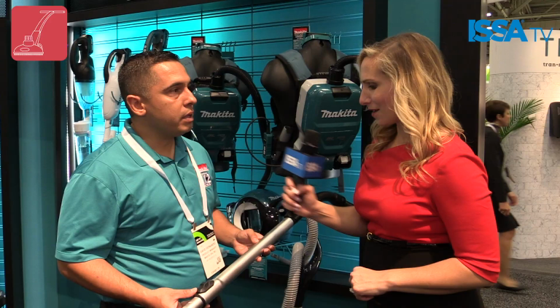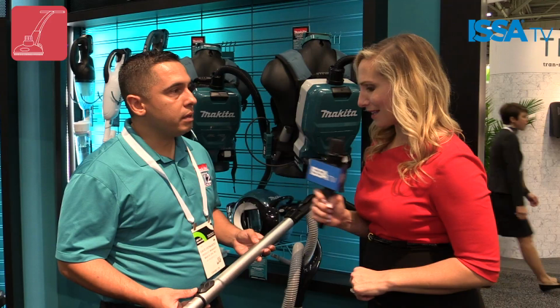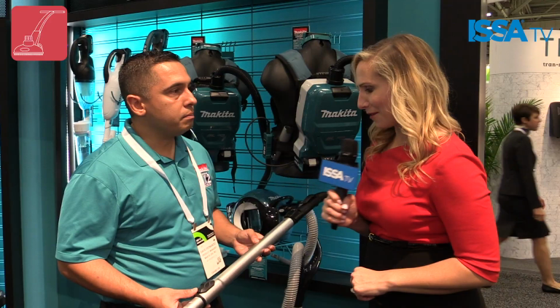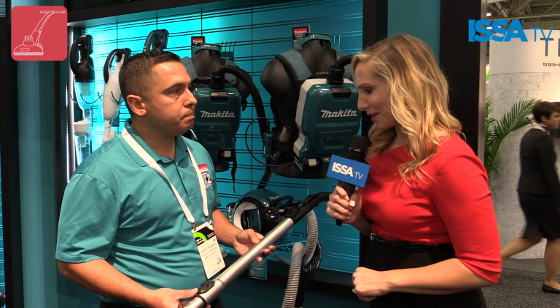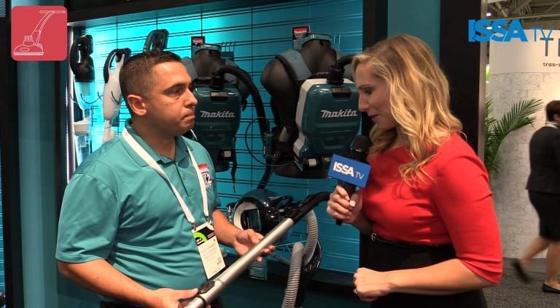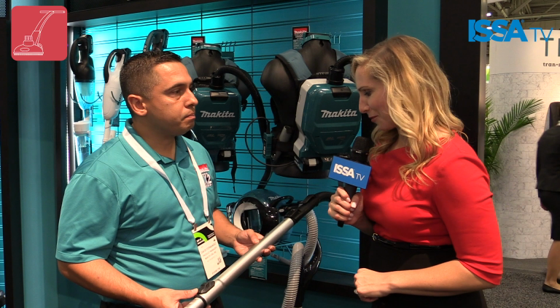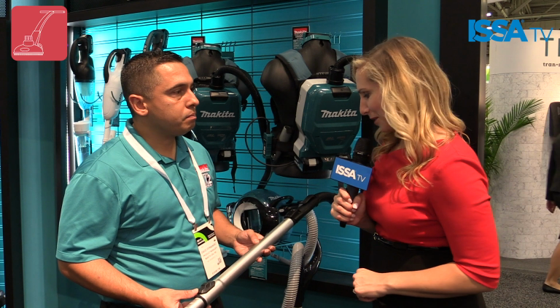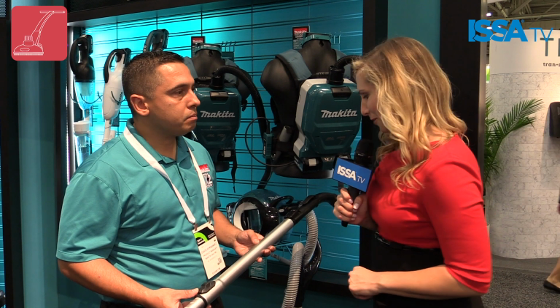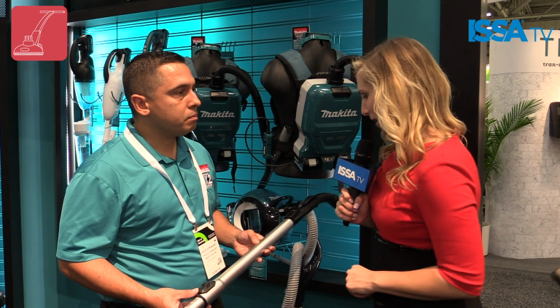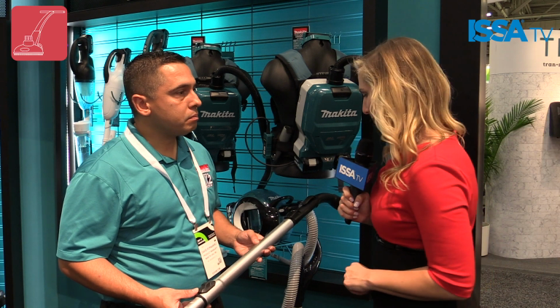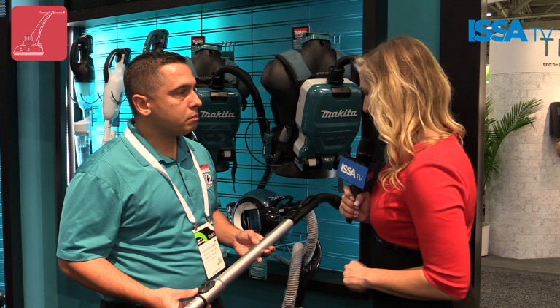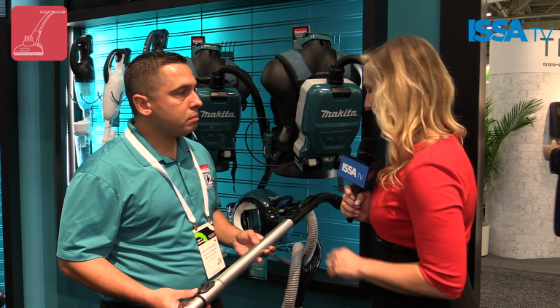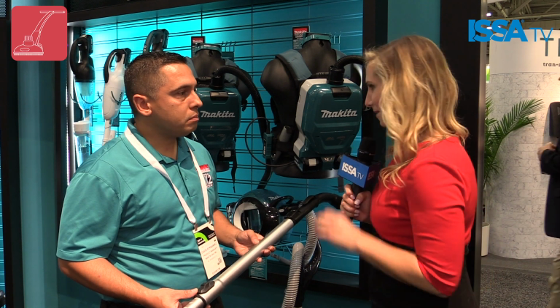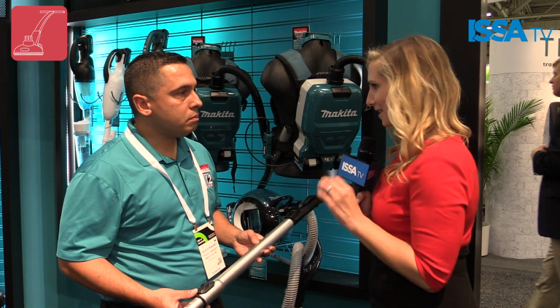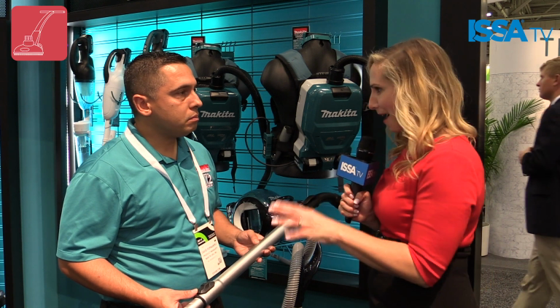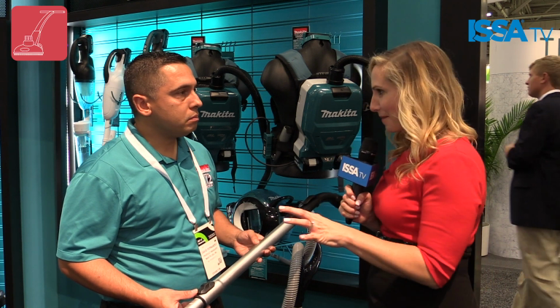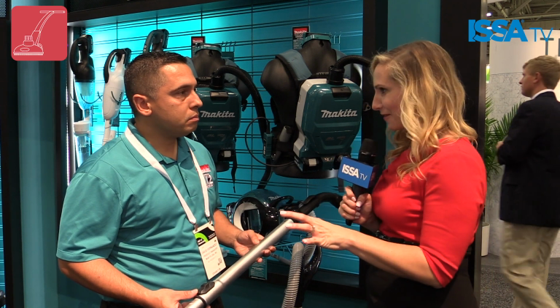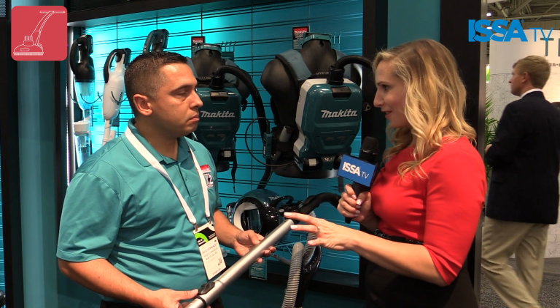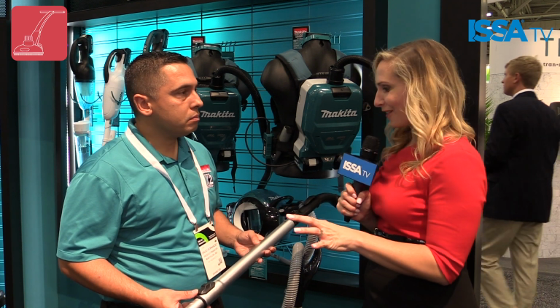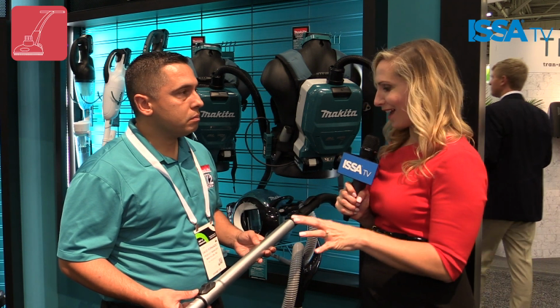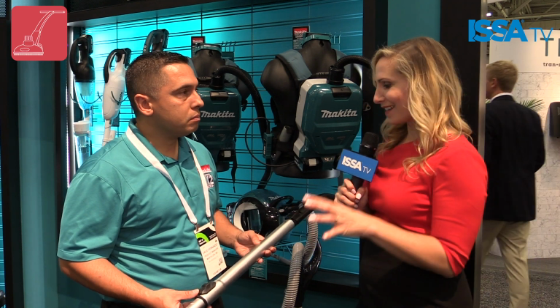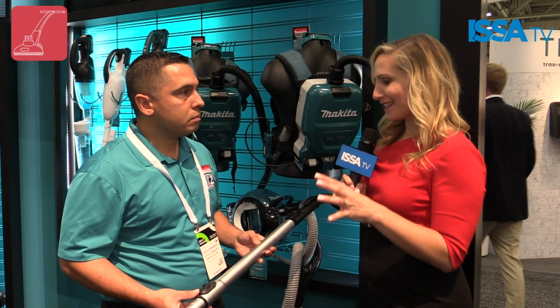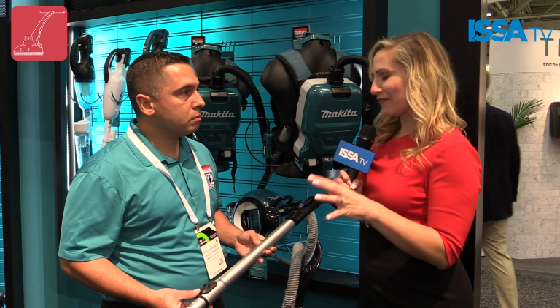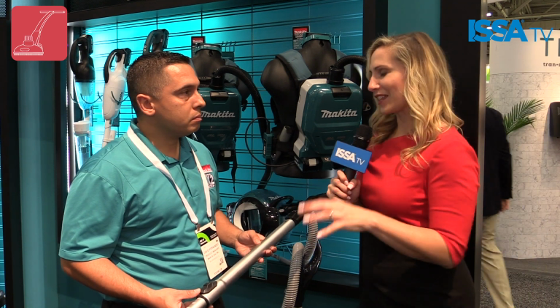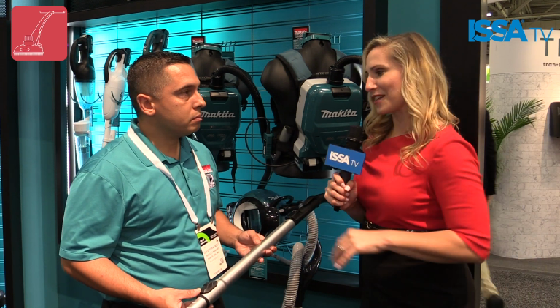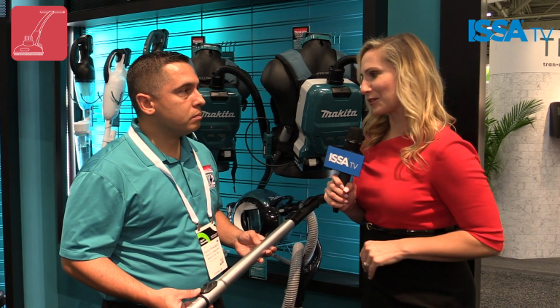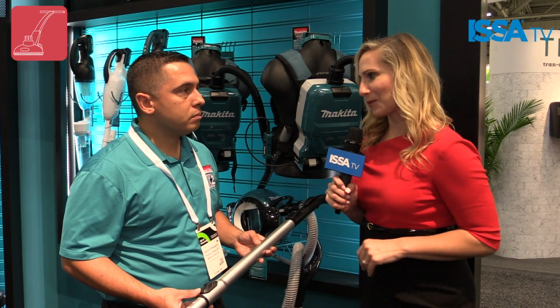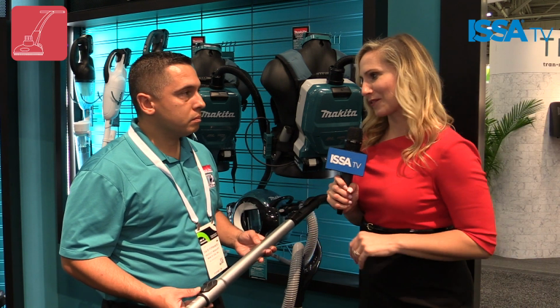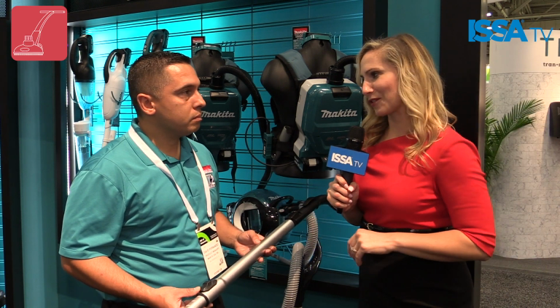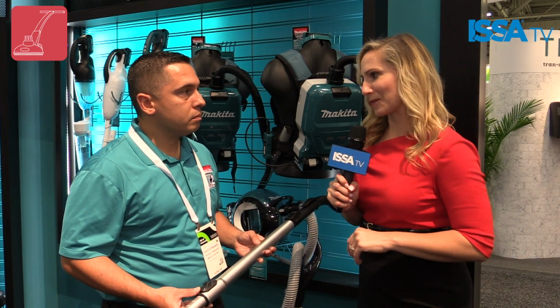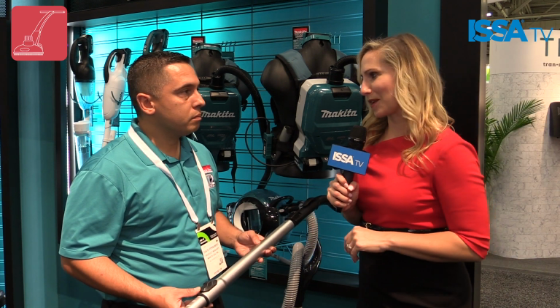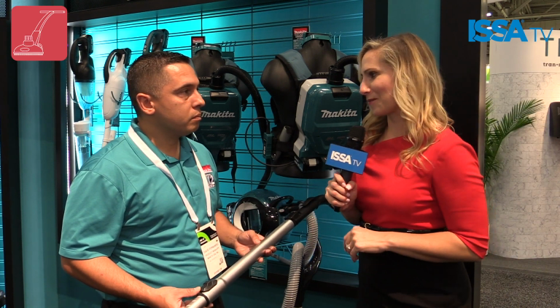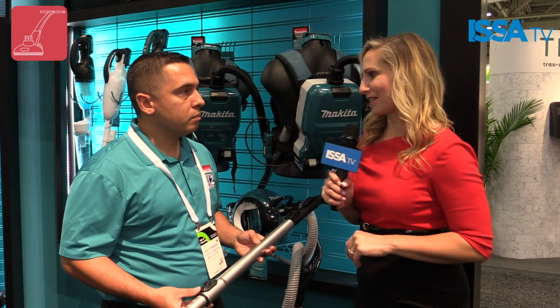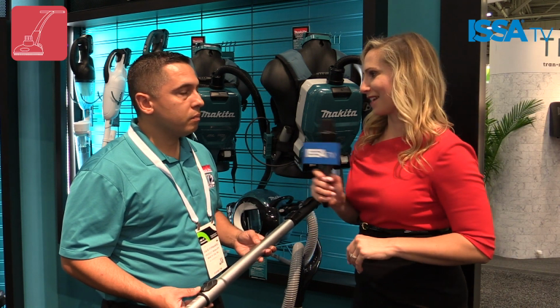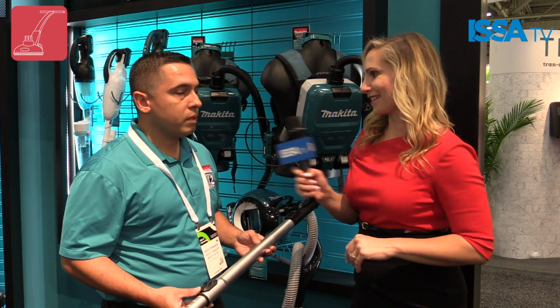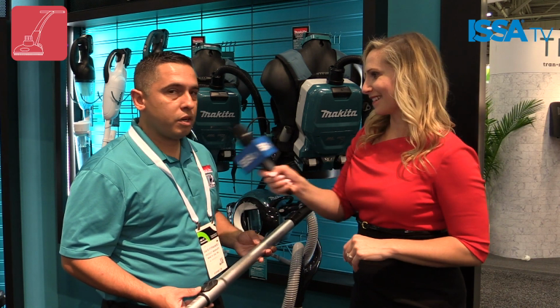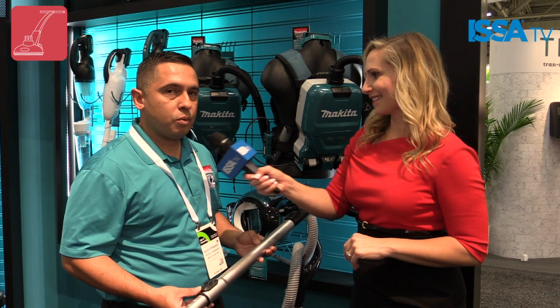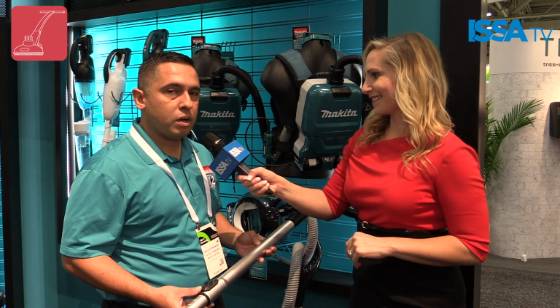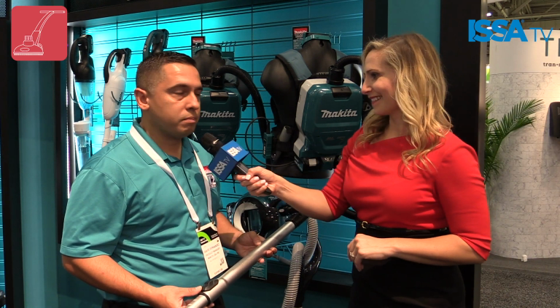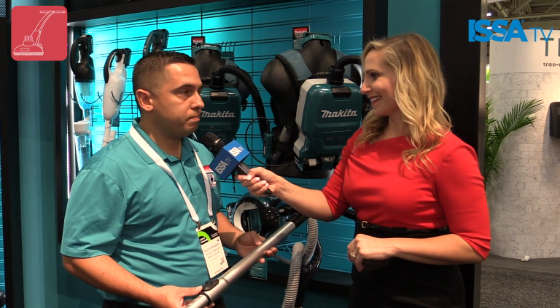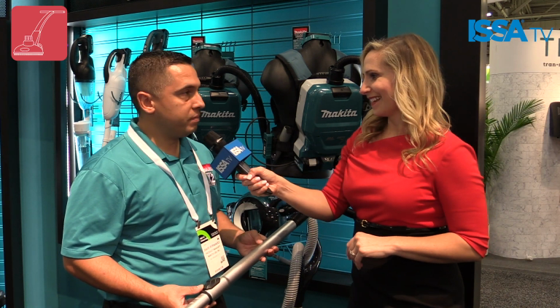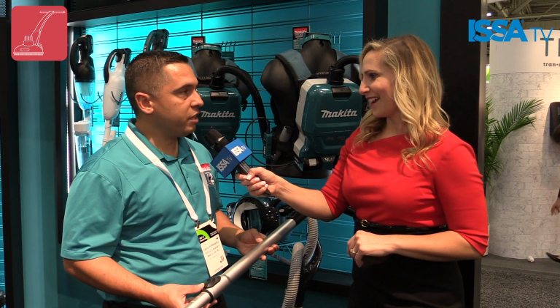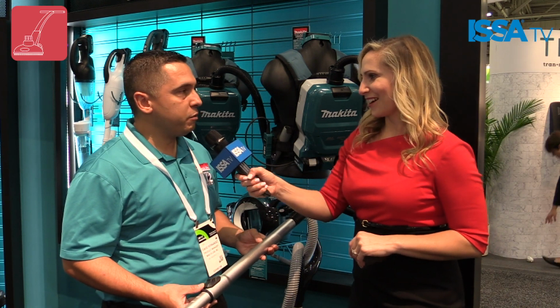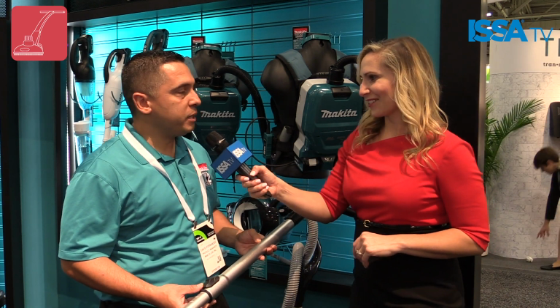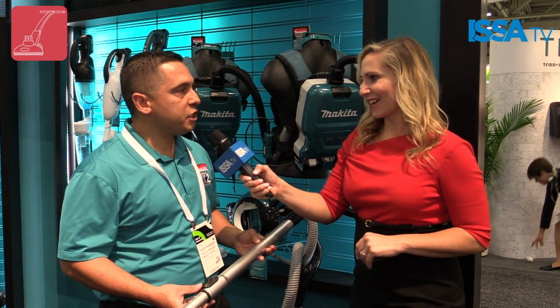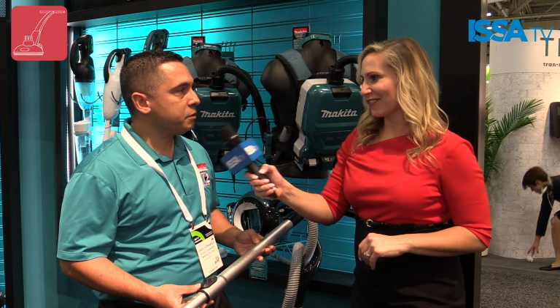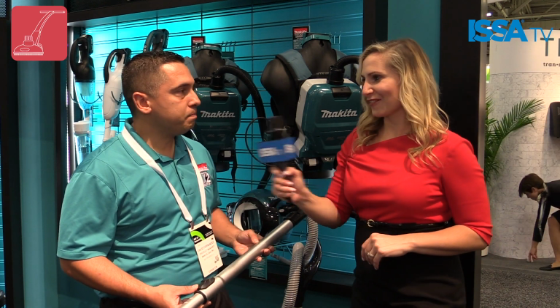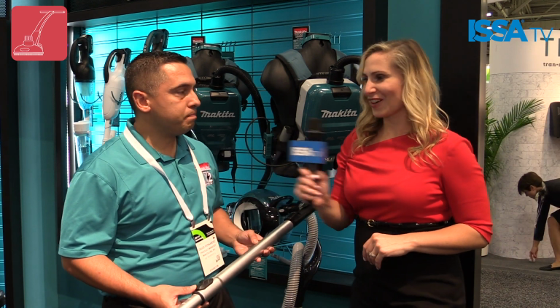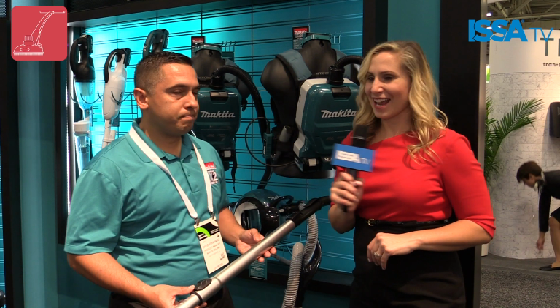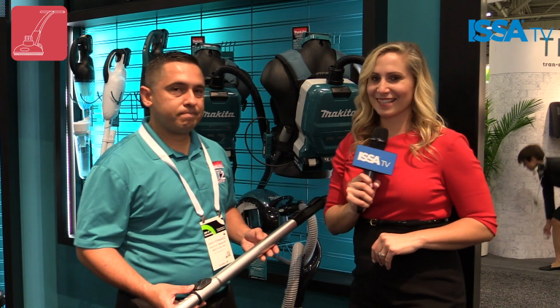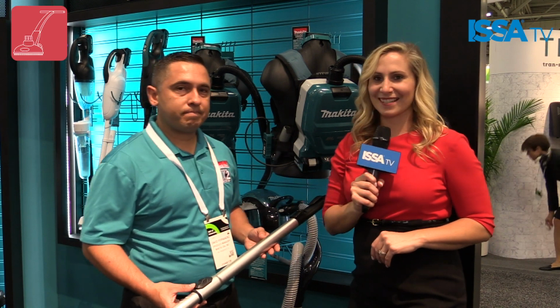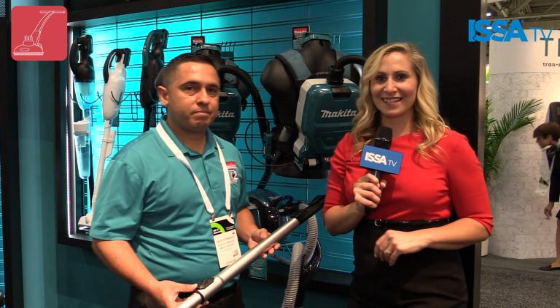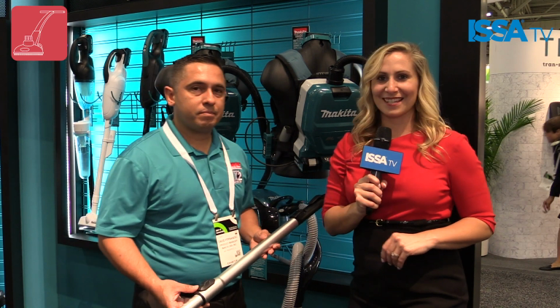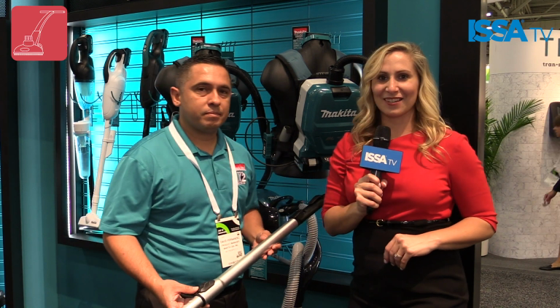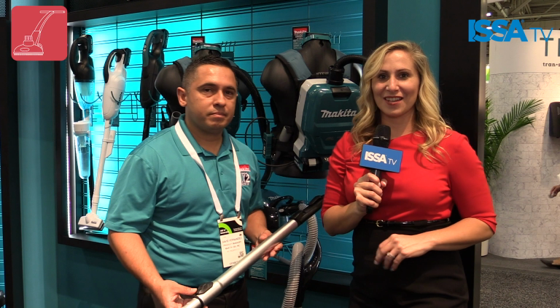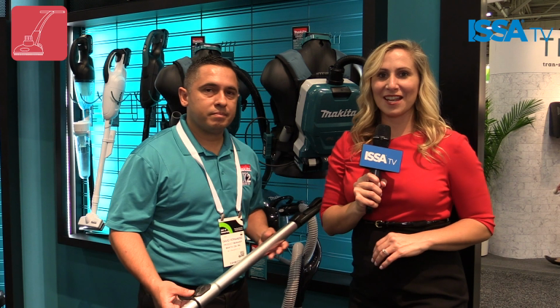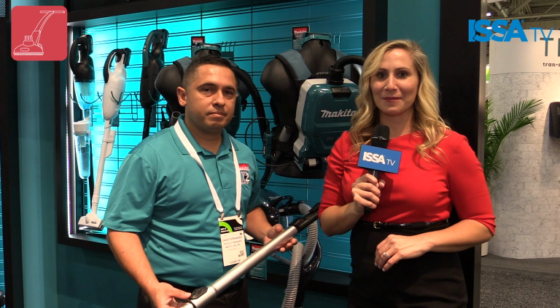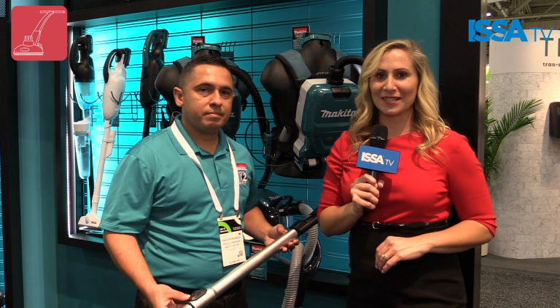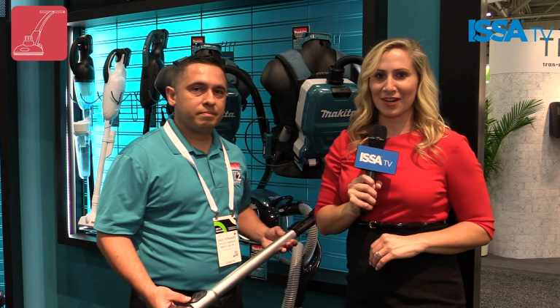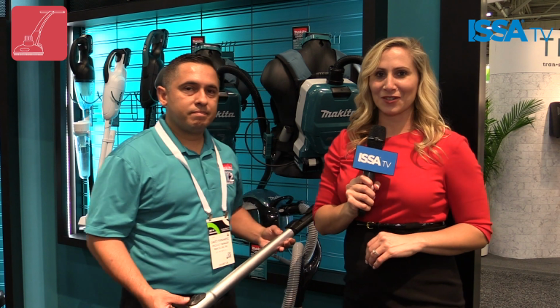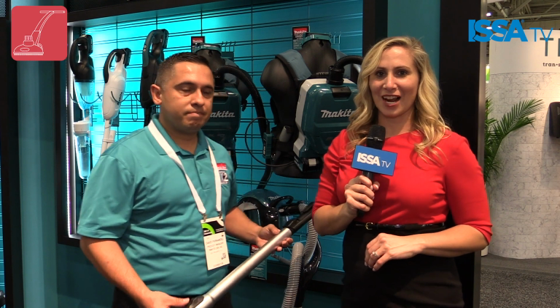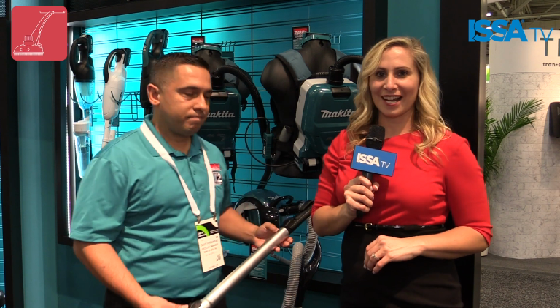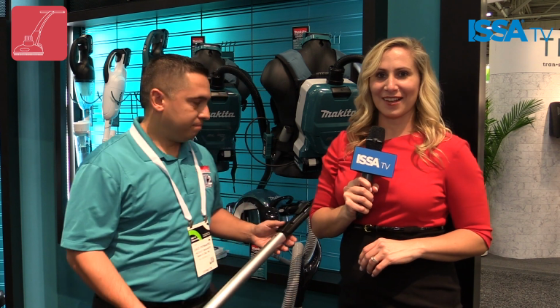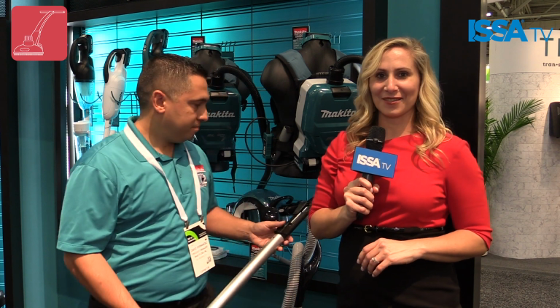Sounds like a really great top-of-the-line product, David. Thank you so much for speaking with us. You're welcome, thank you very much. For ISSA TV, I'm Sarah Strackhouse.